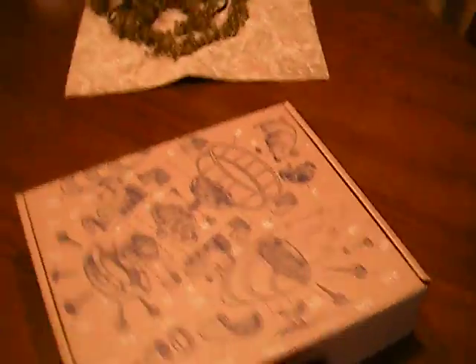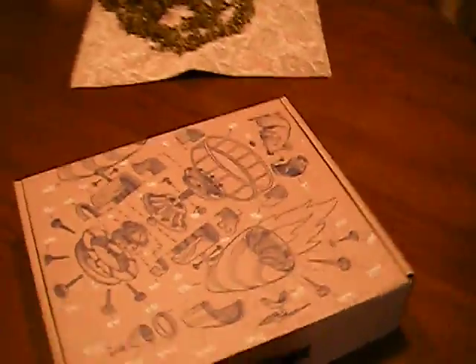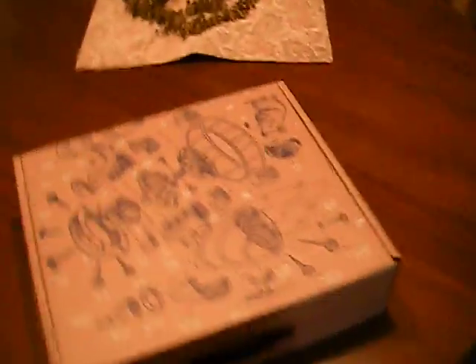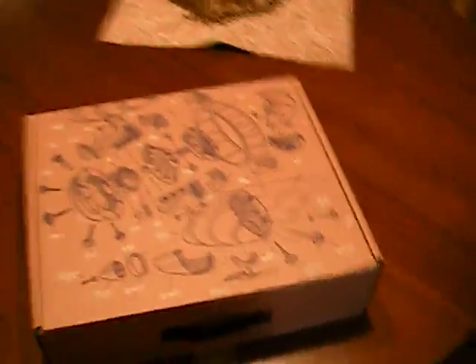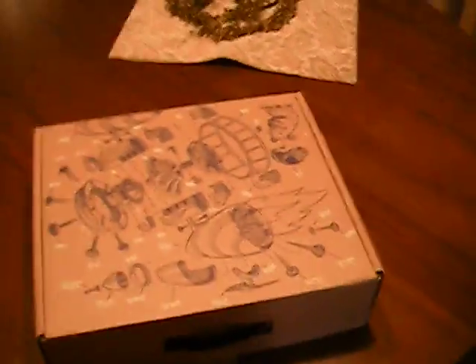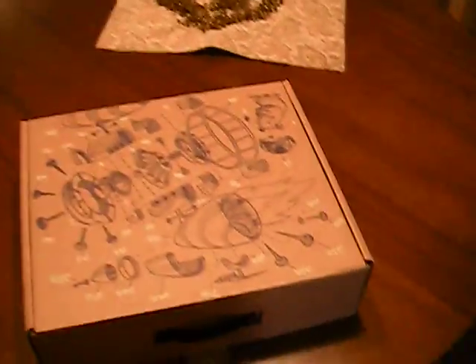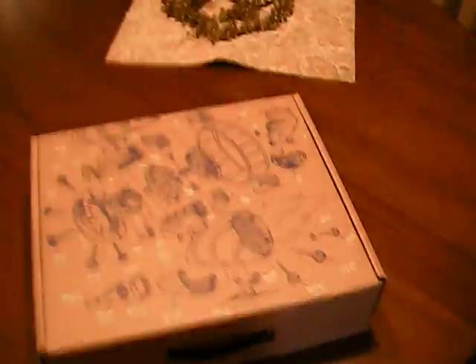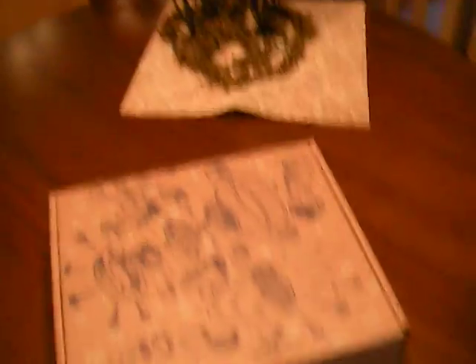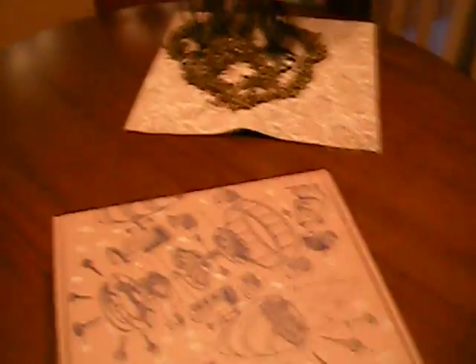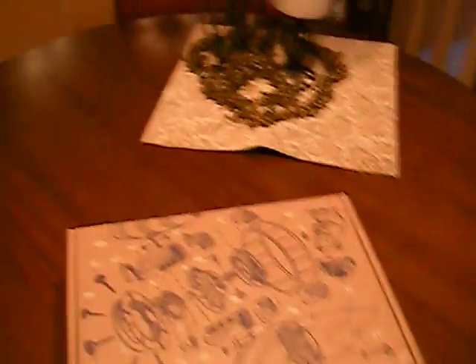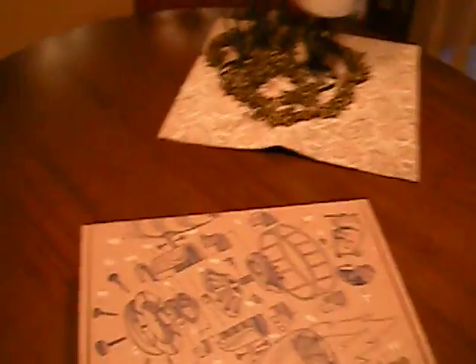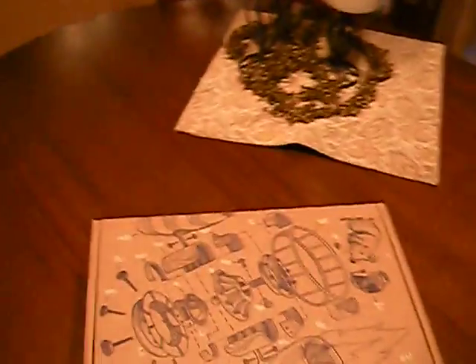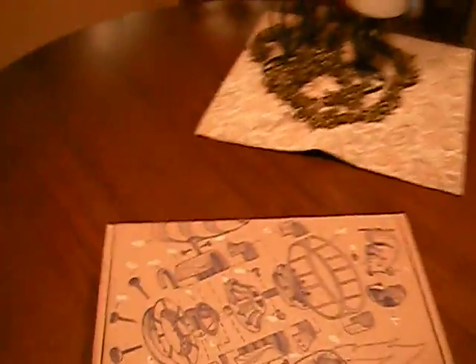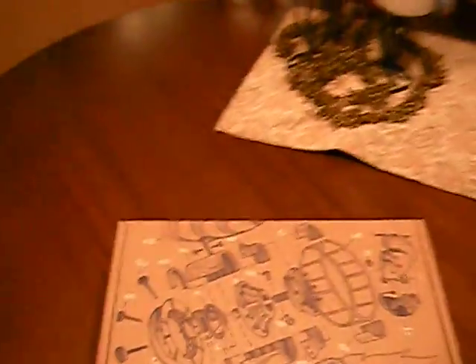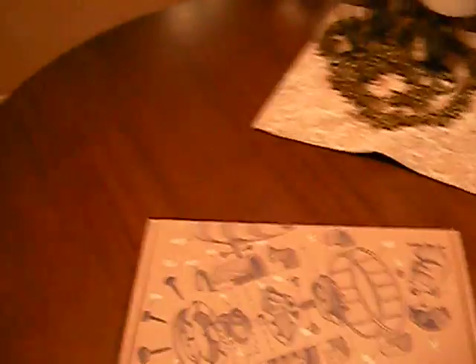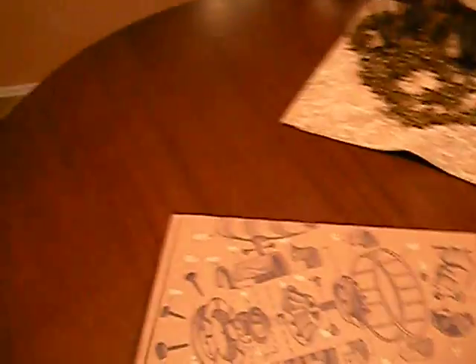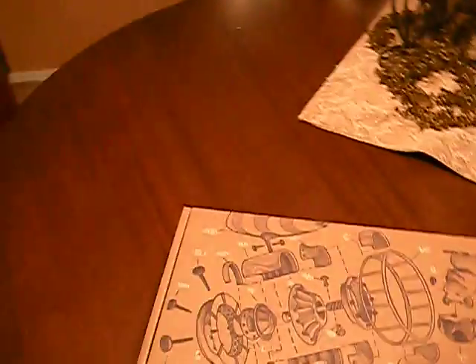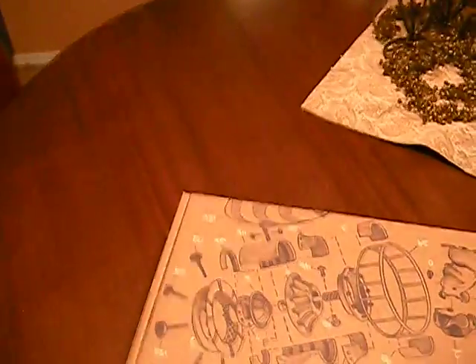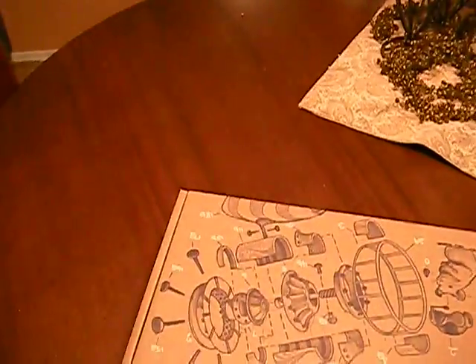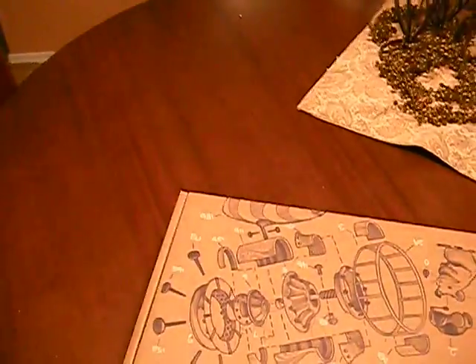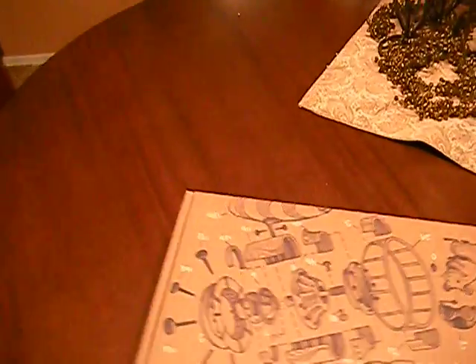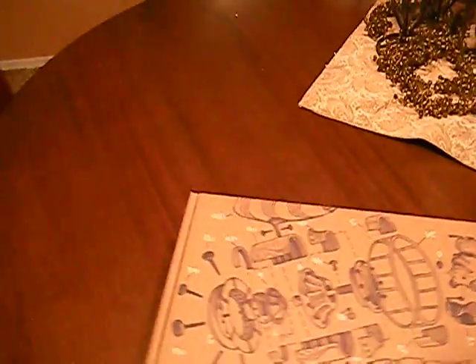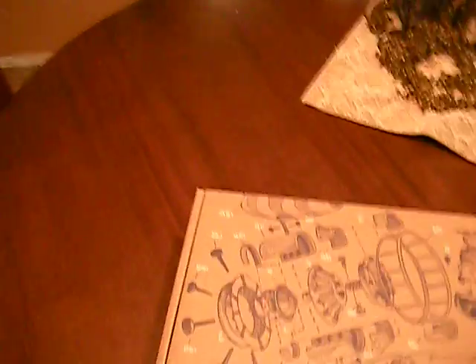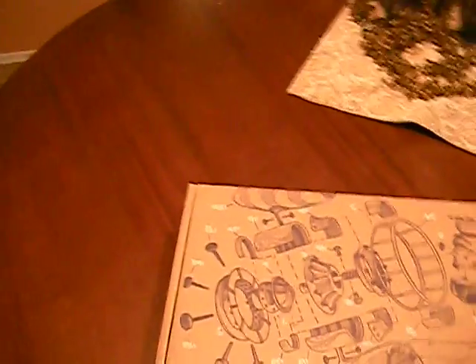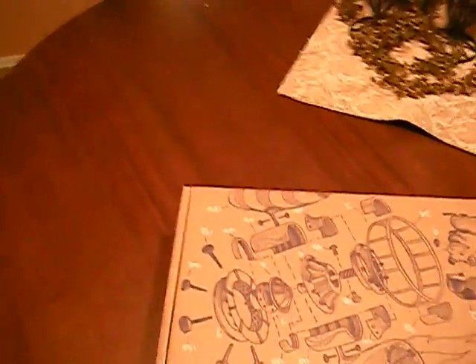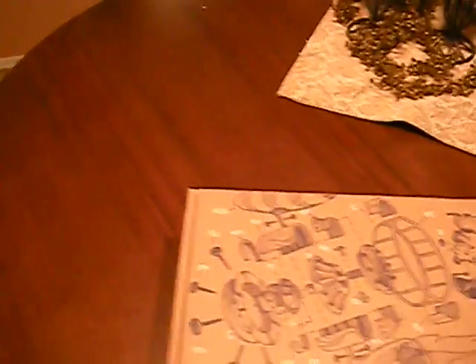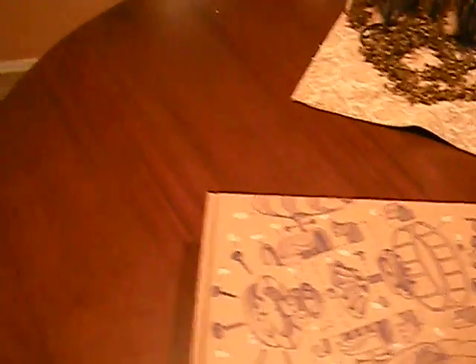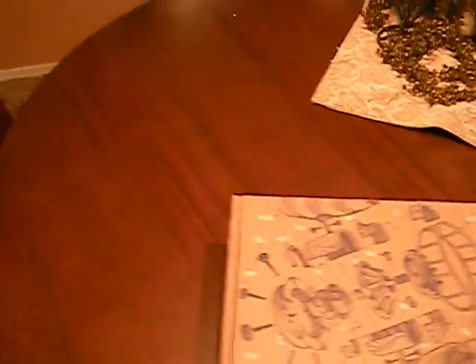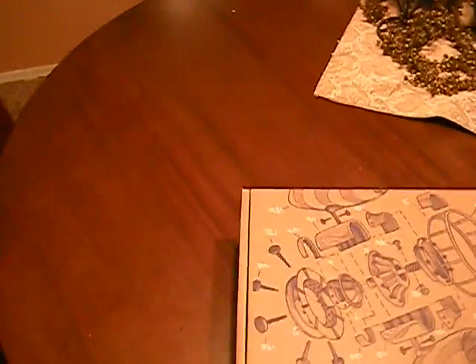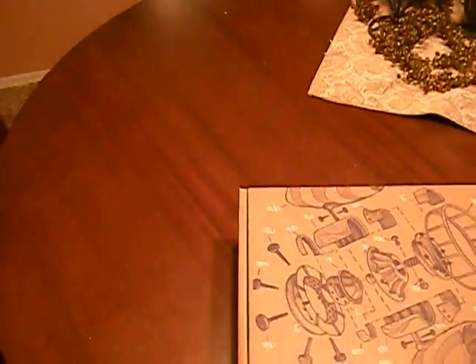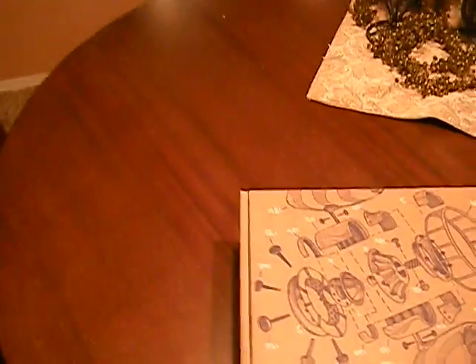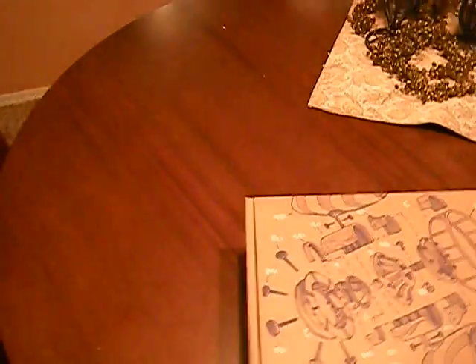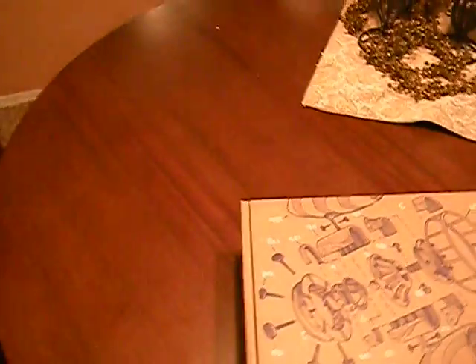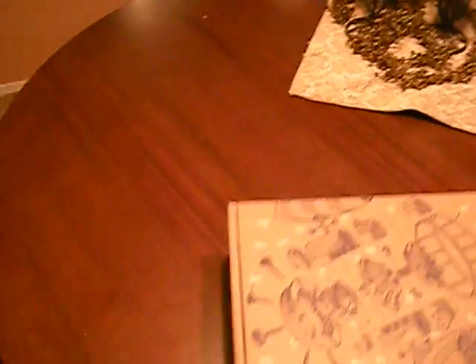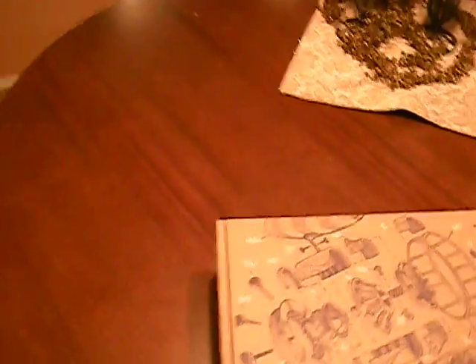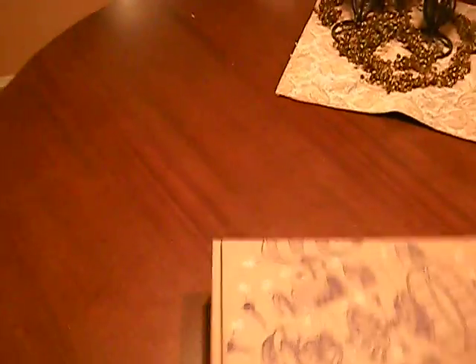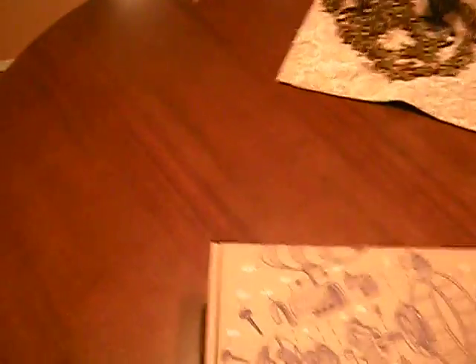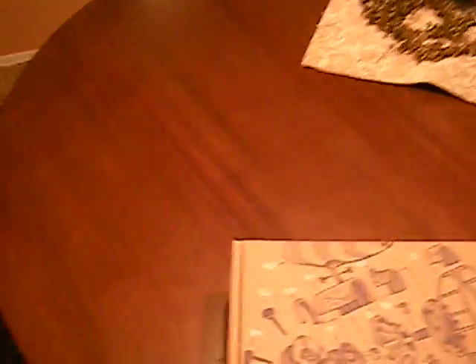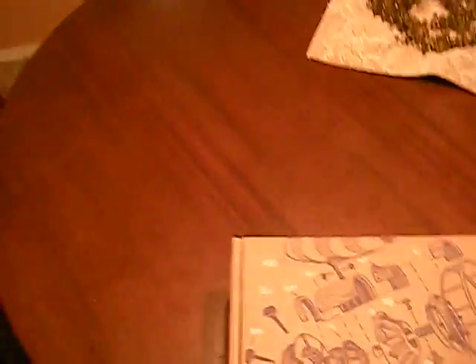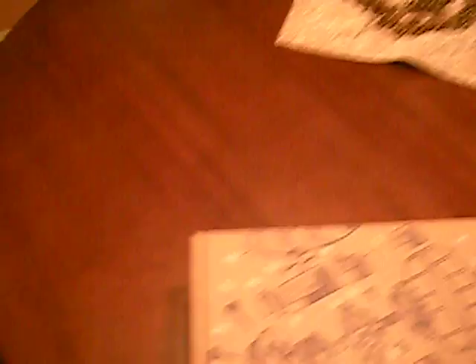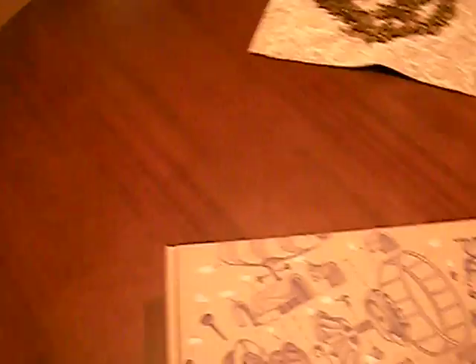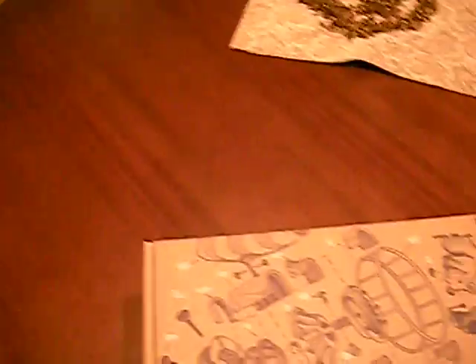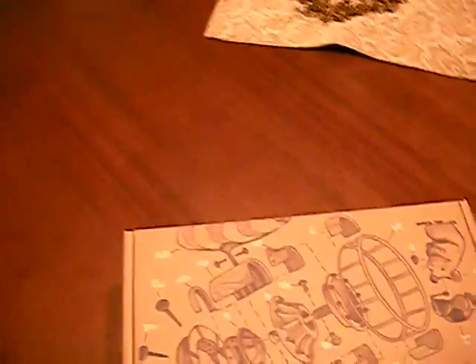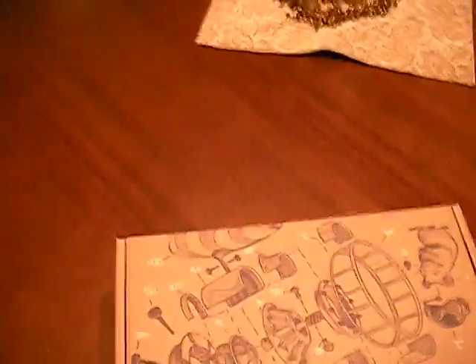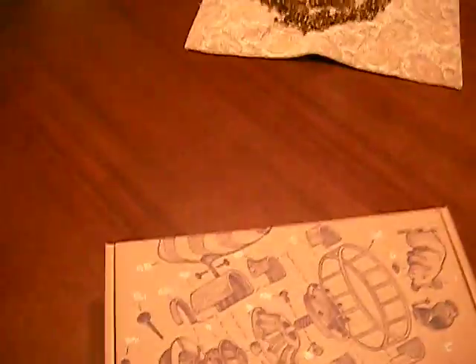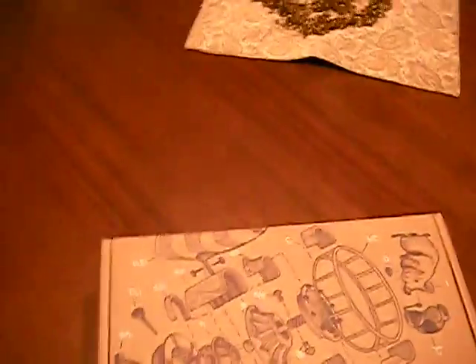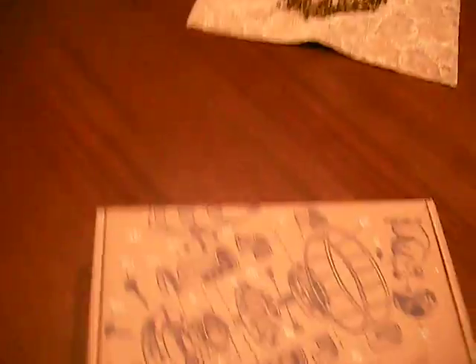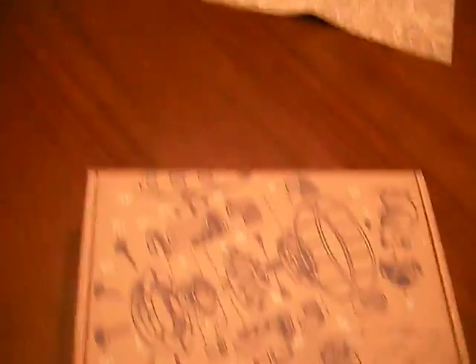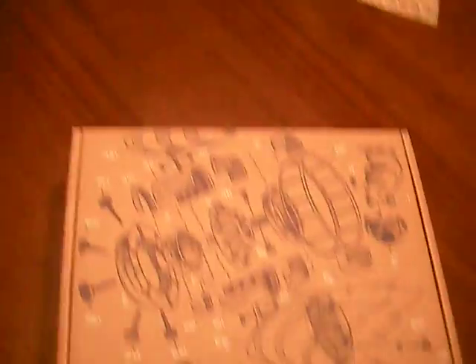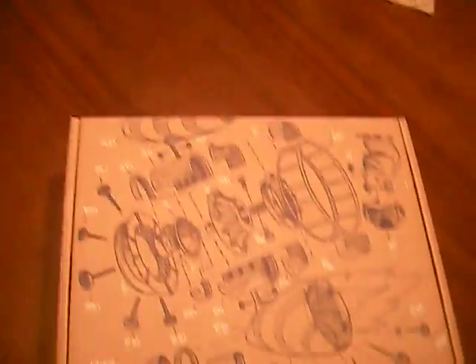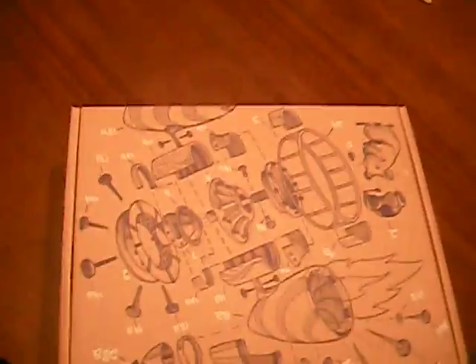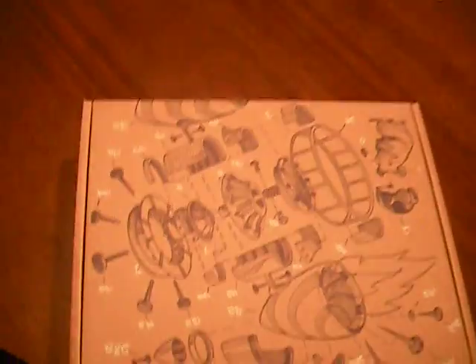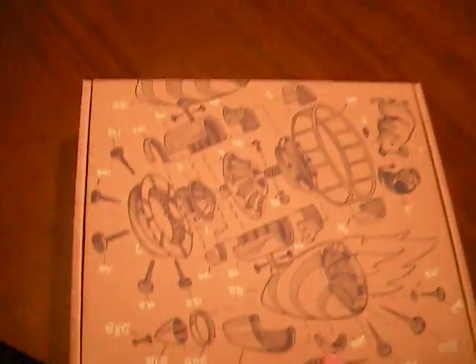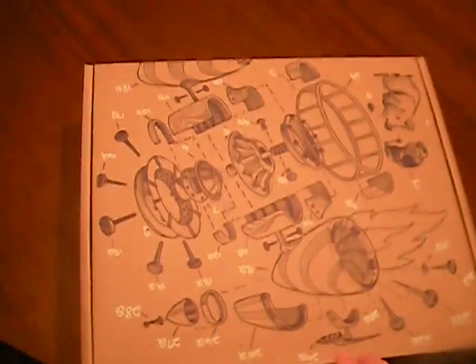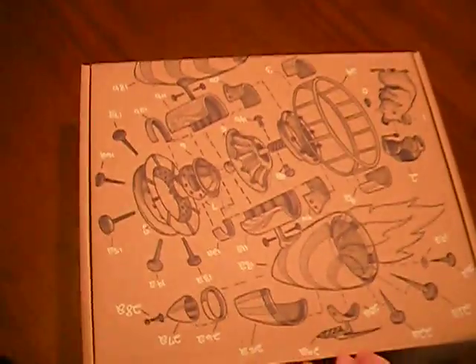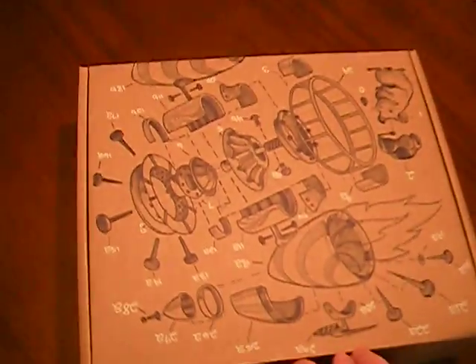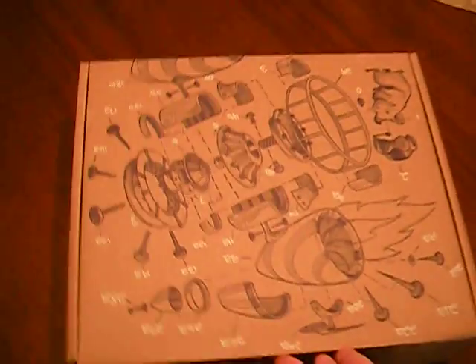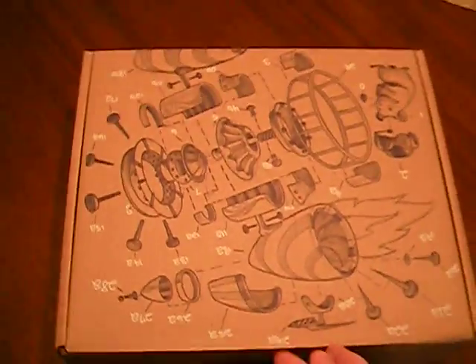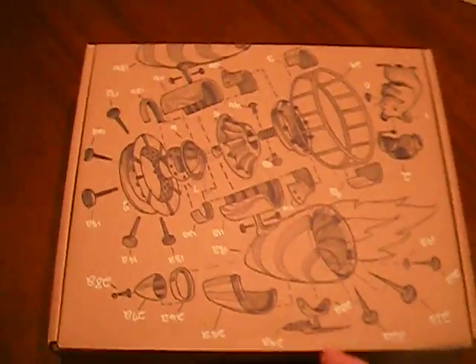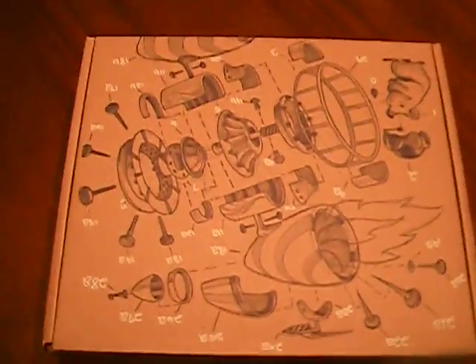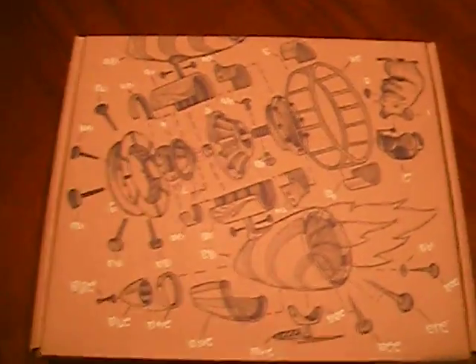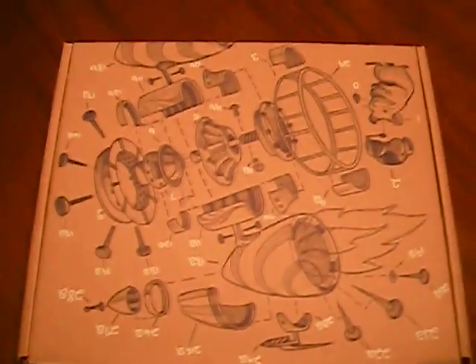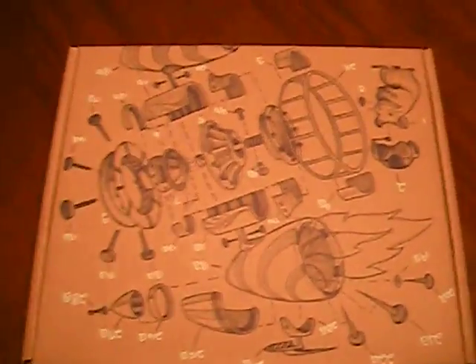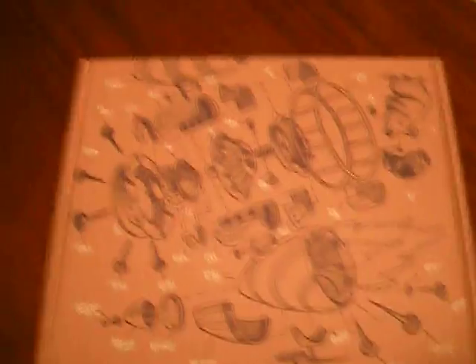Hello everybody, I'm just here to show you a little unboxing for the Google Netbook that I just received. It's a CR-48.